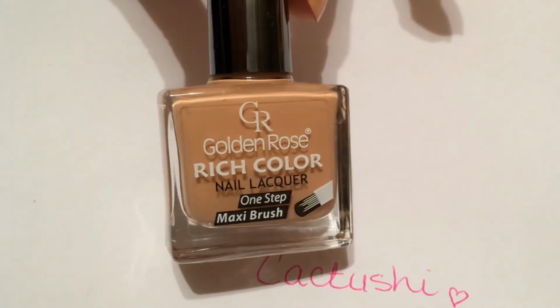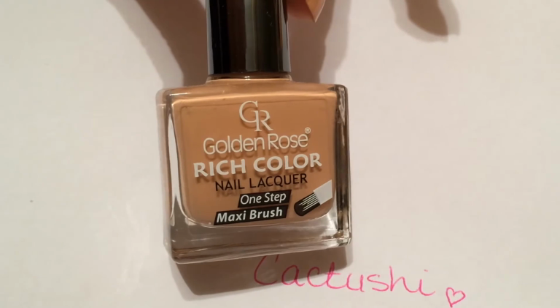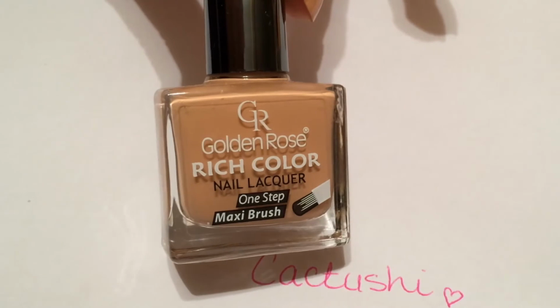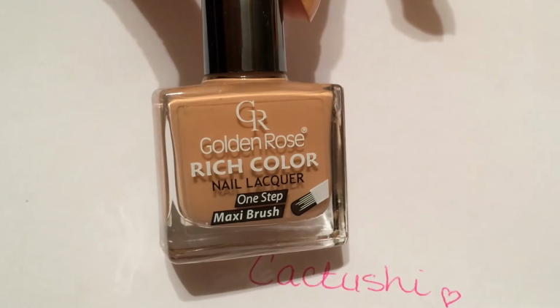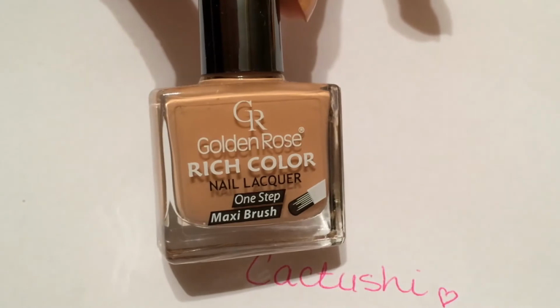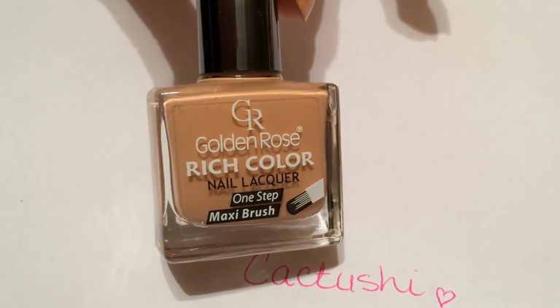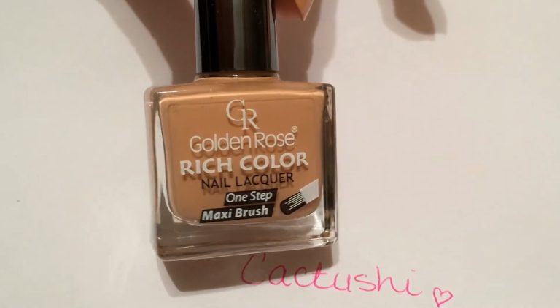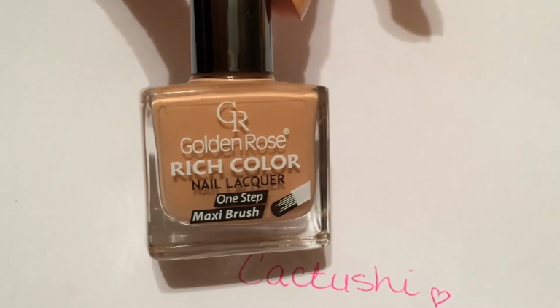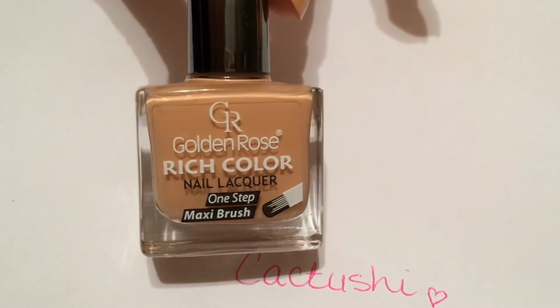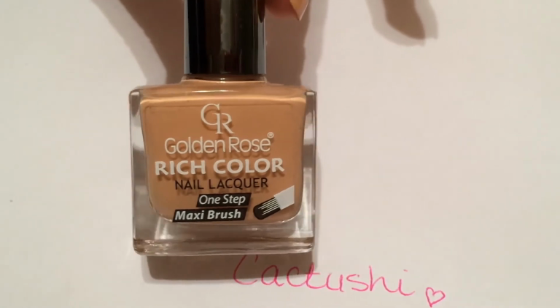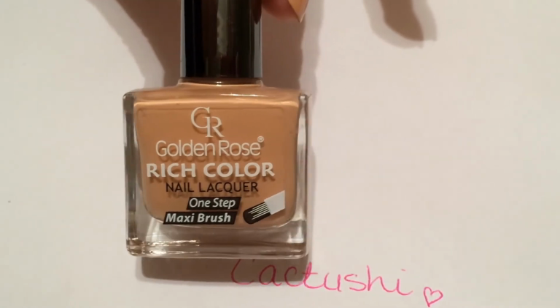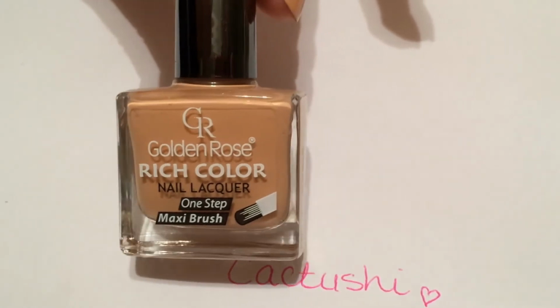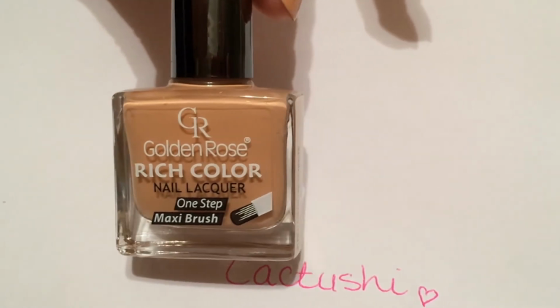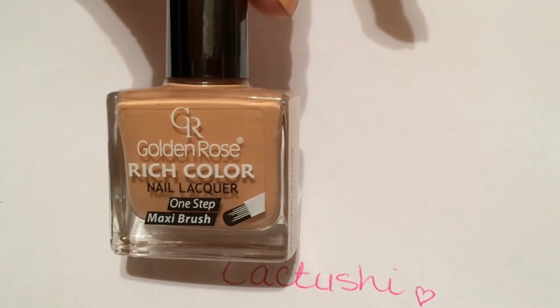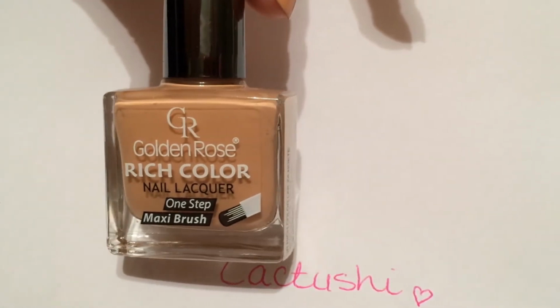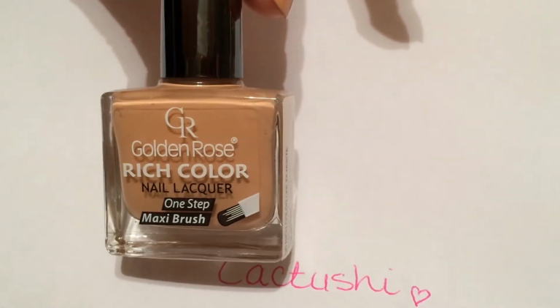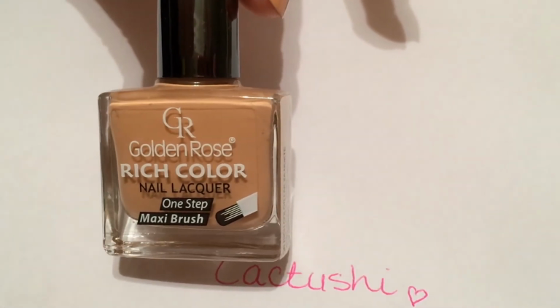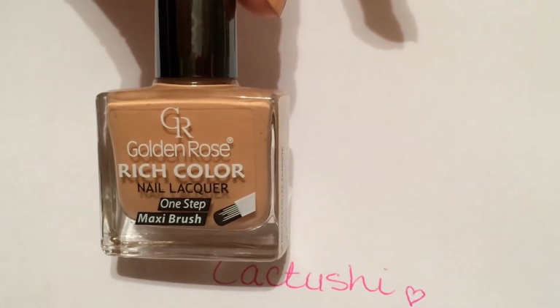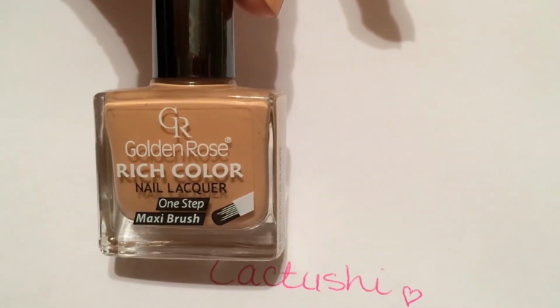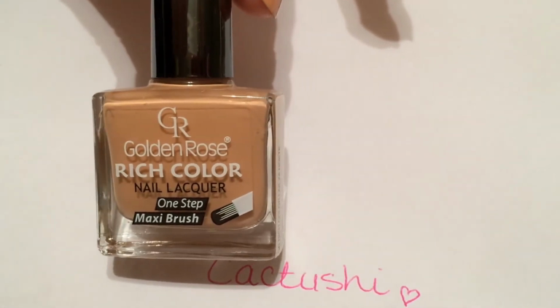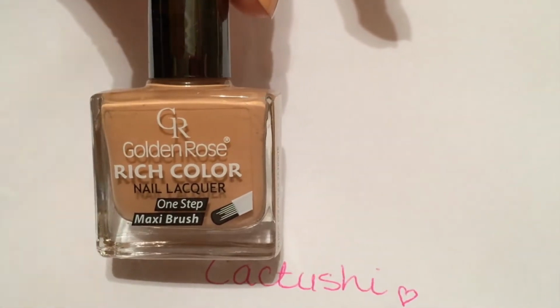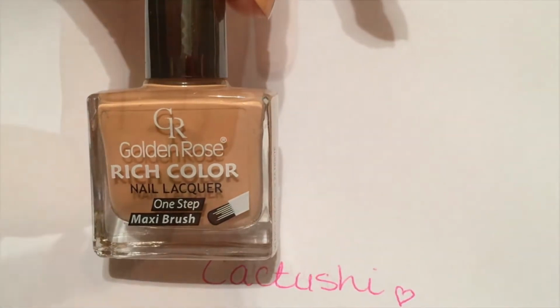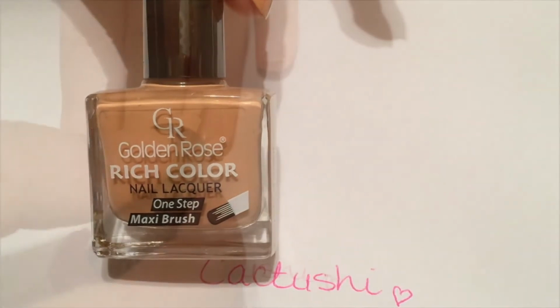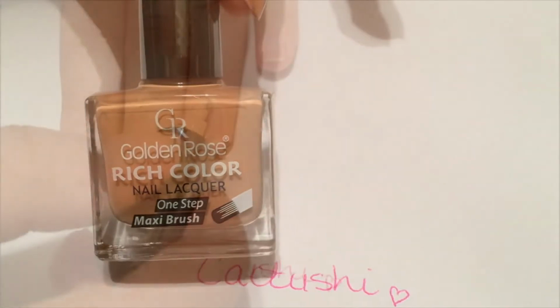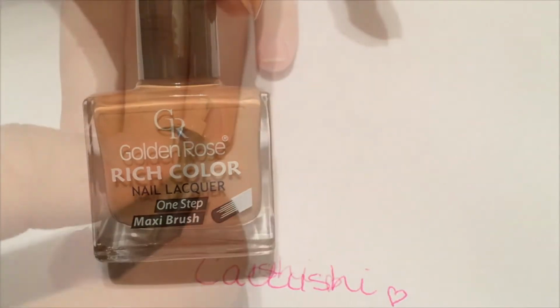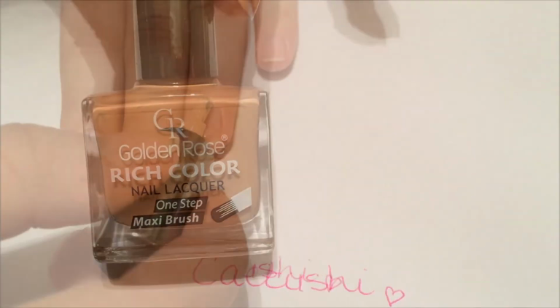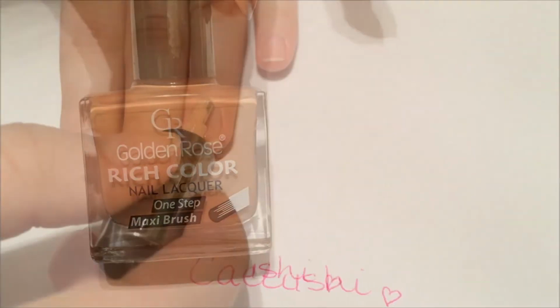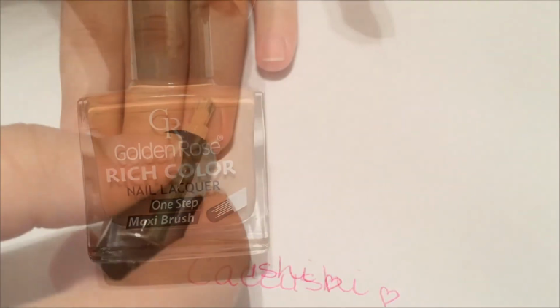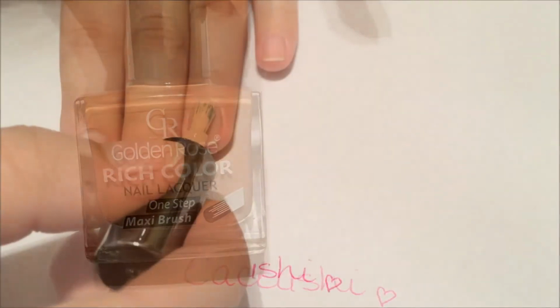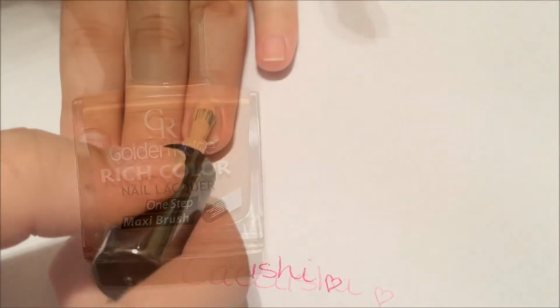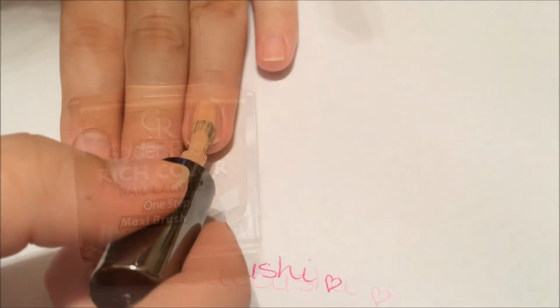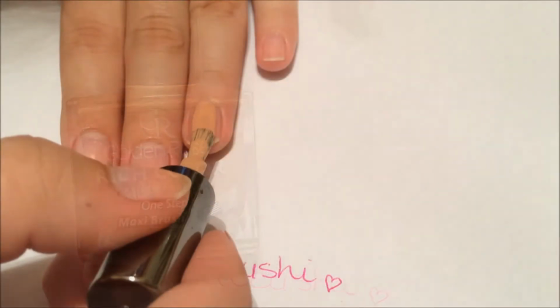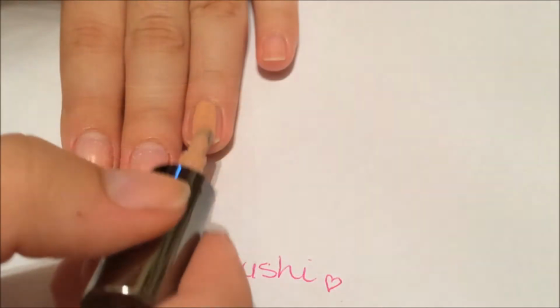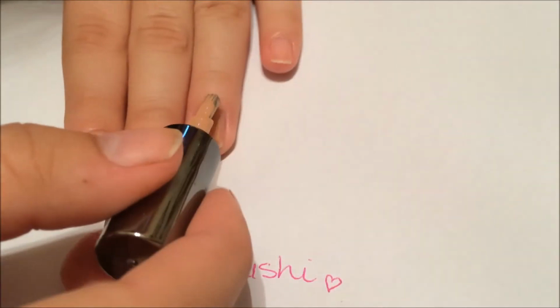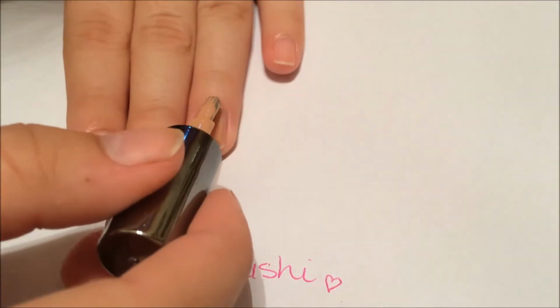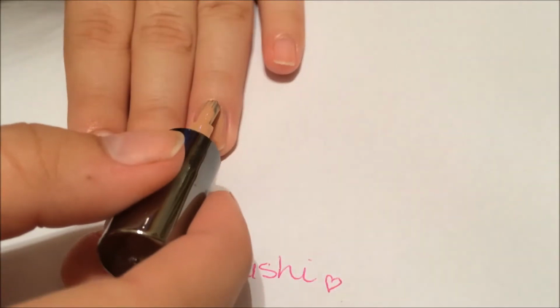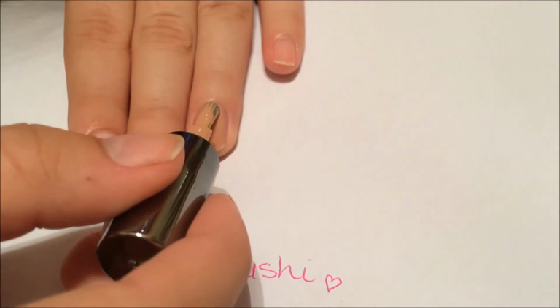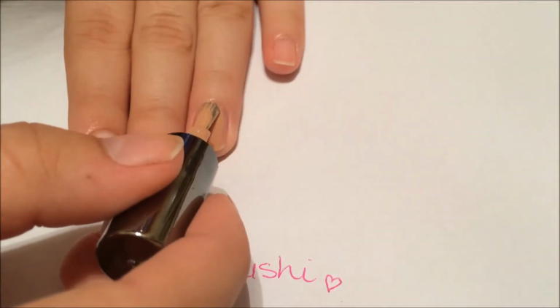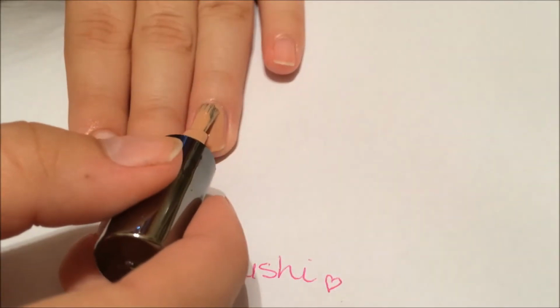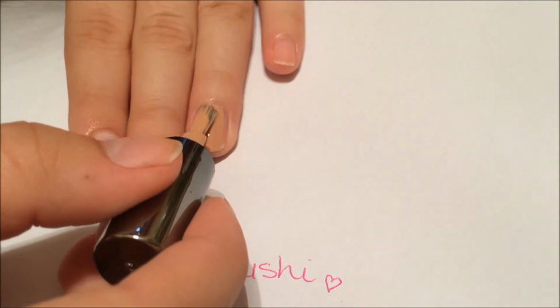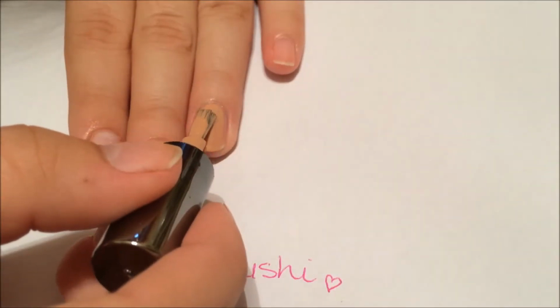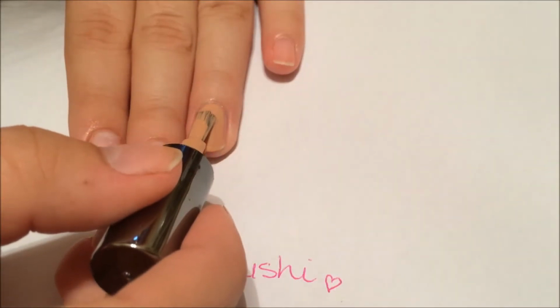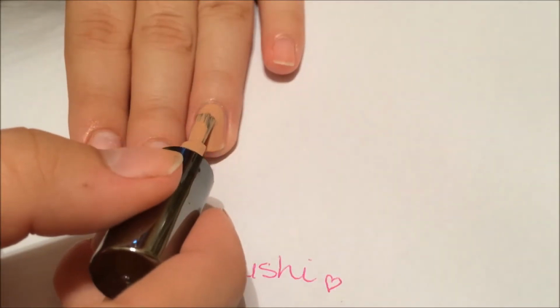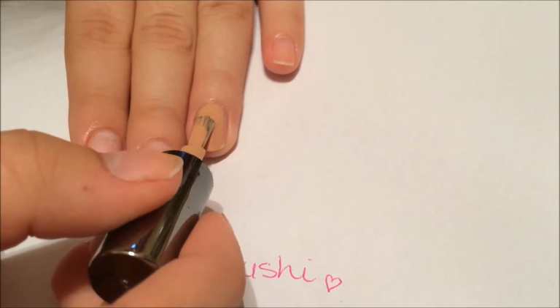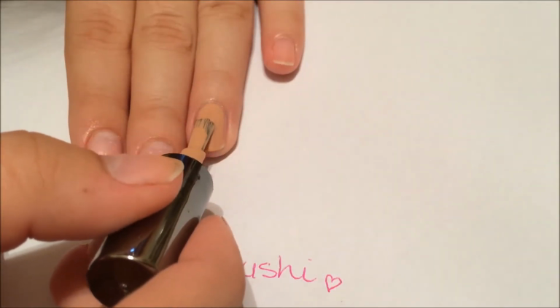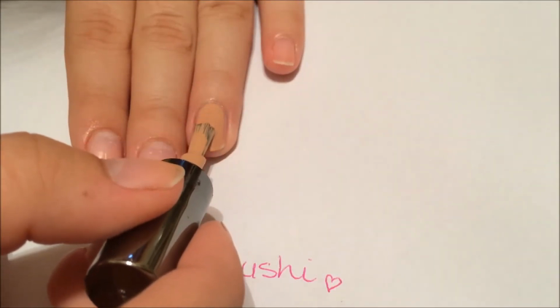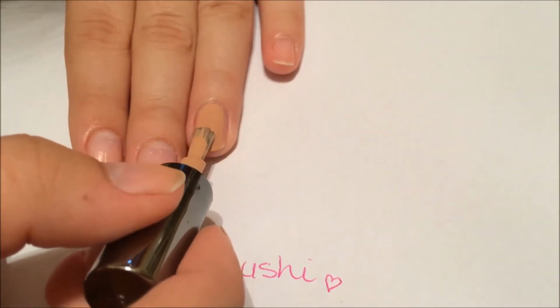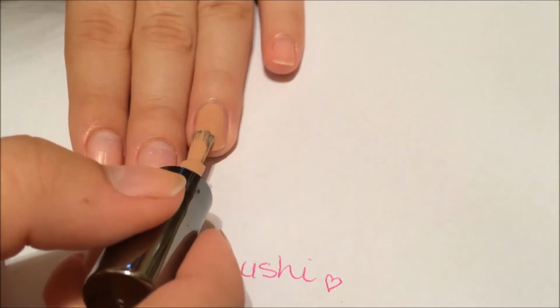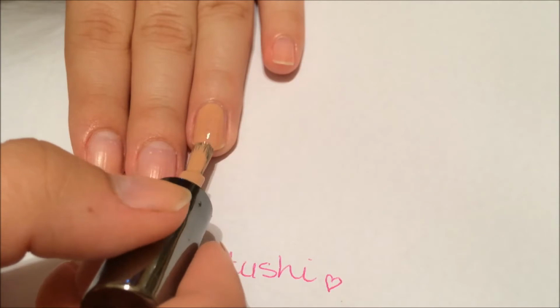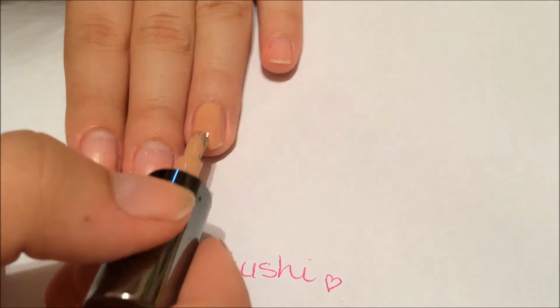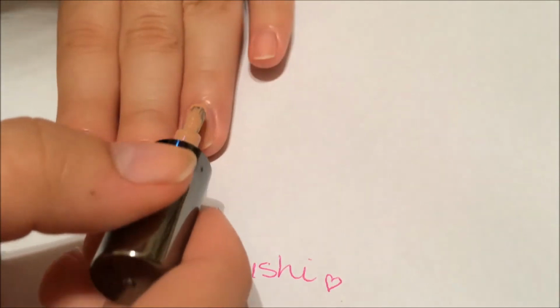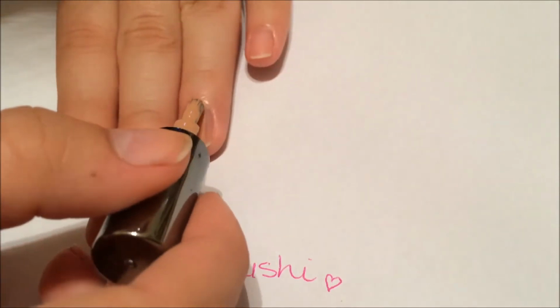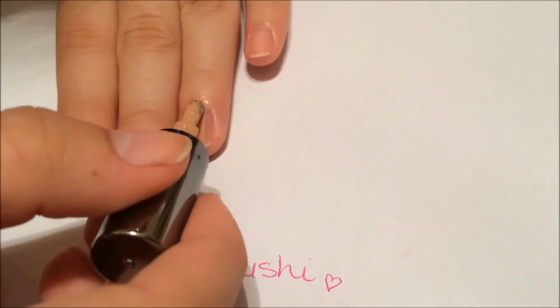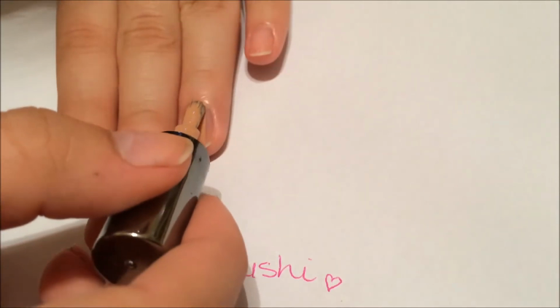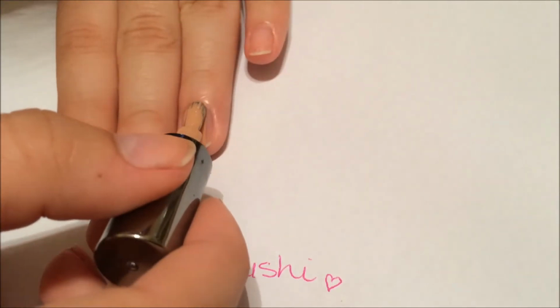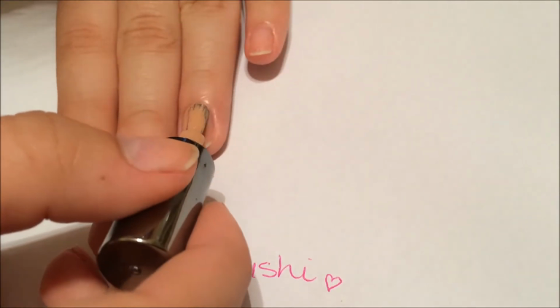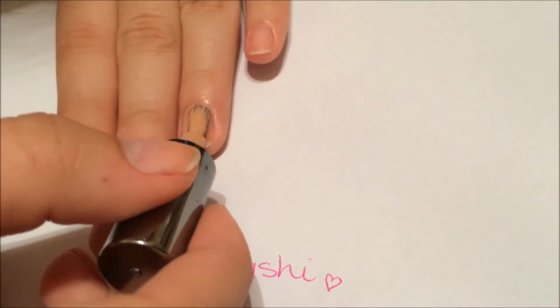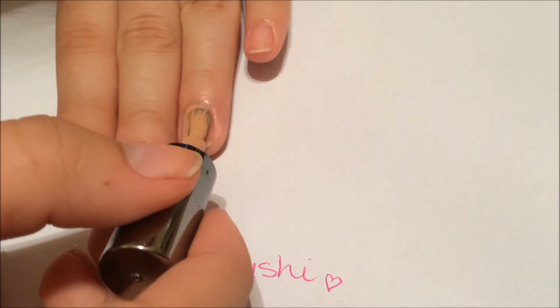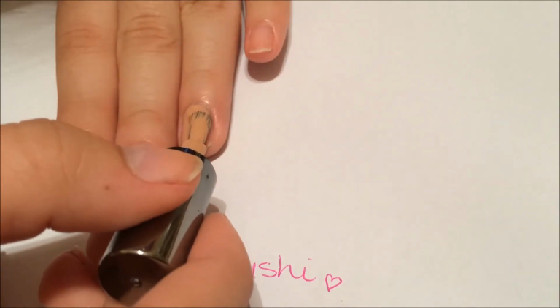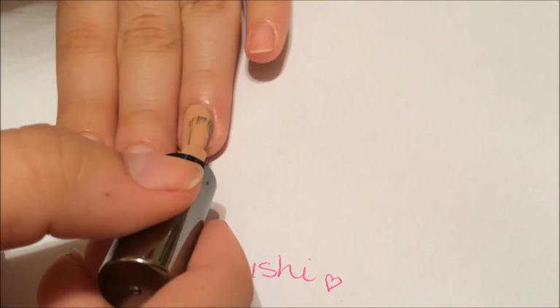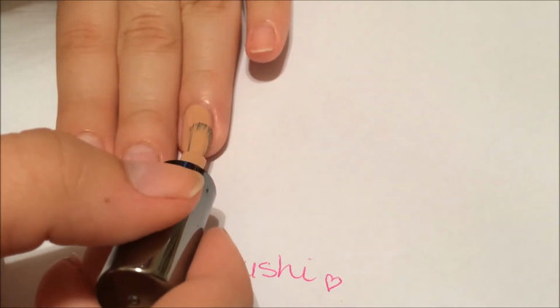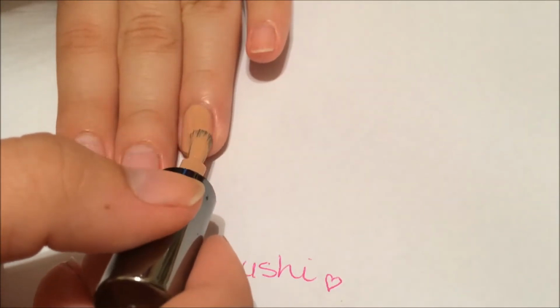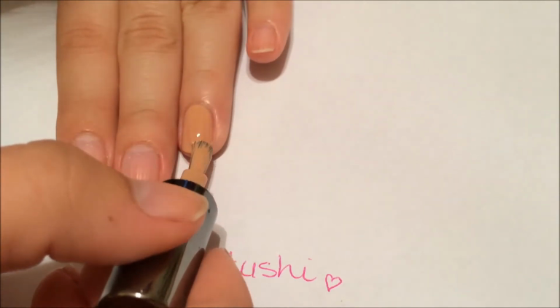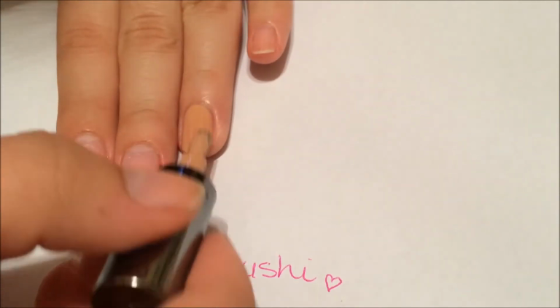First, apply nude color polish. I used only one coat, but if you need to you can apply more.